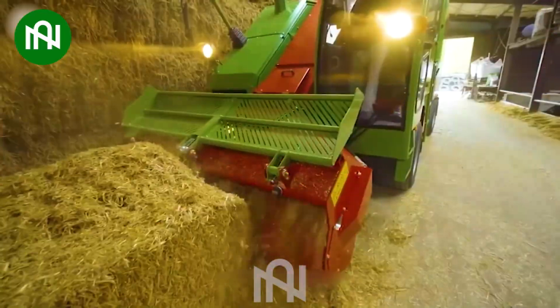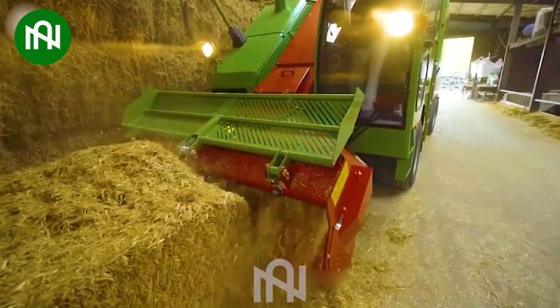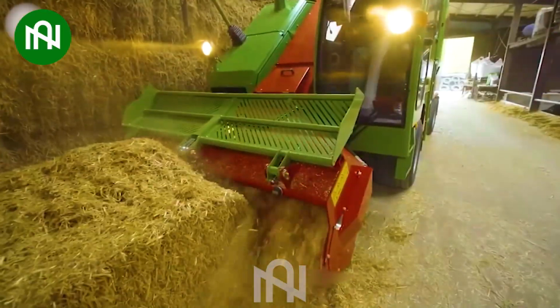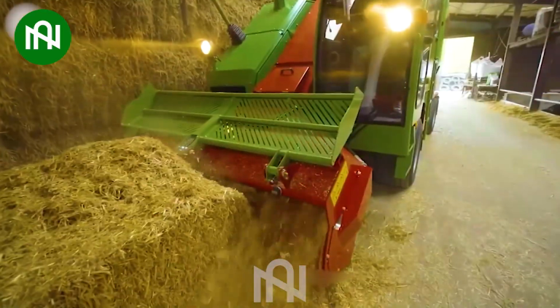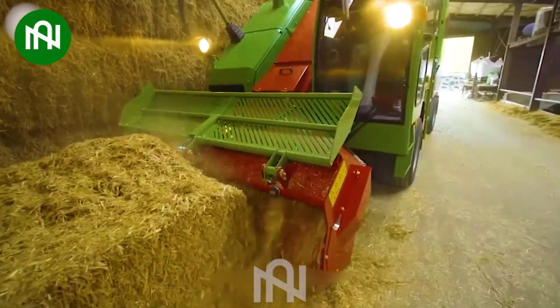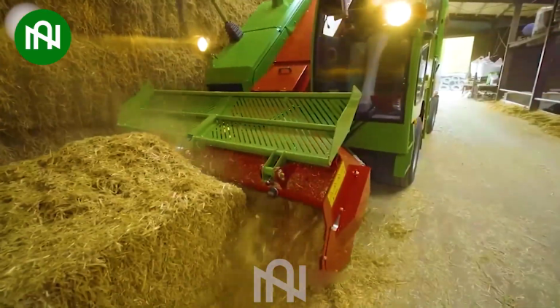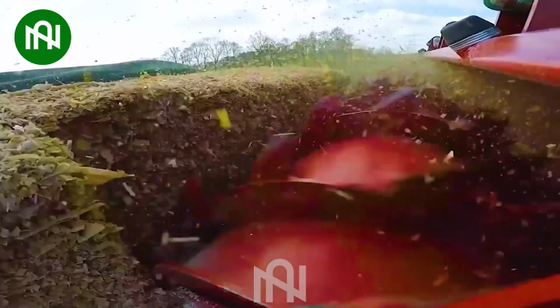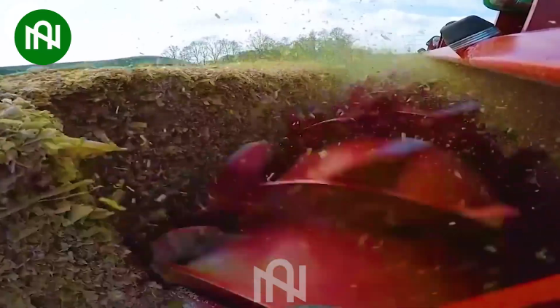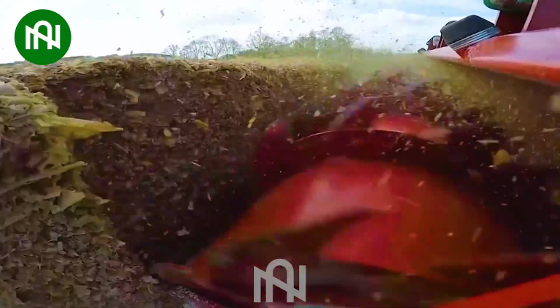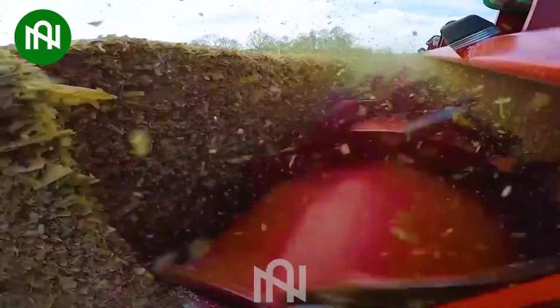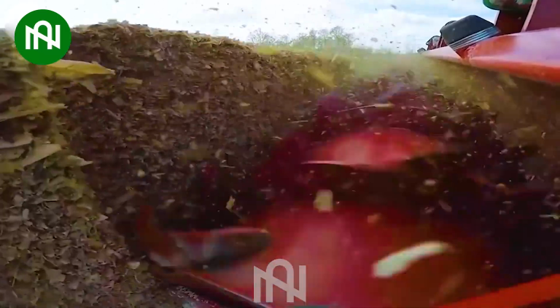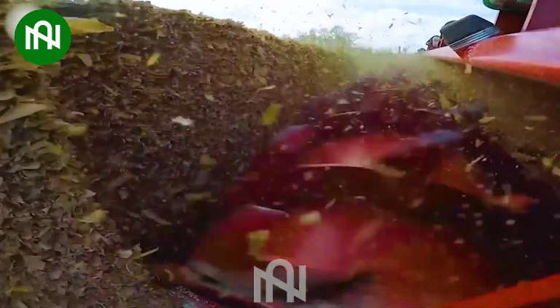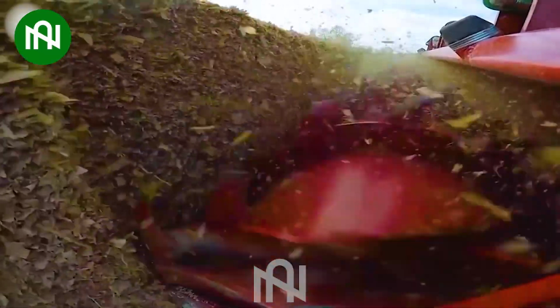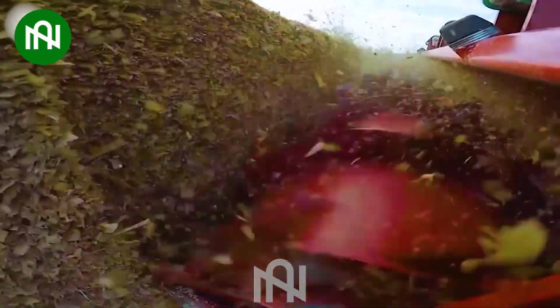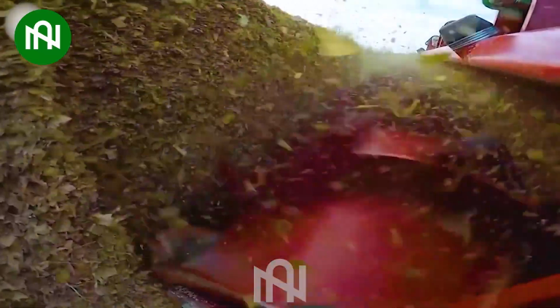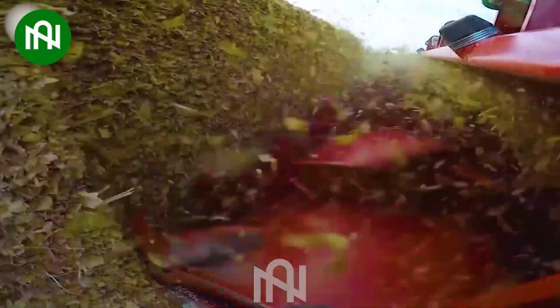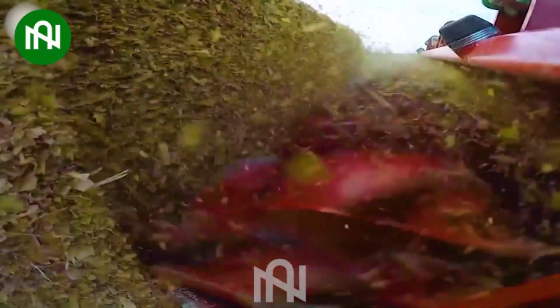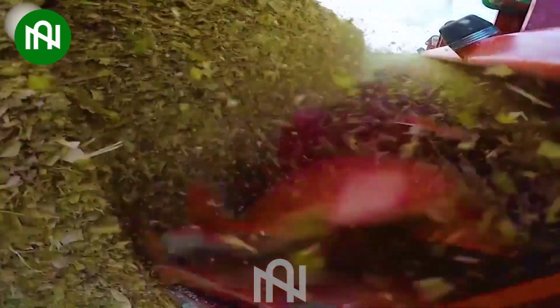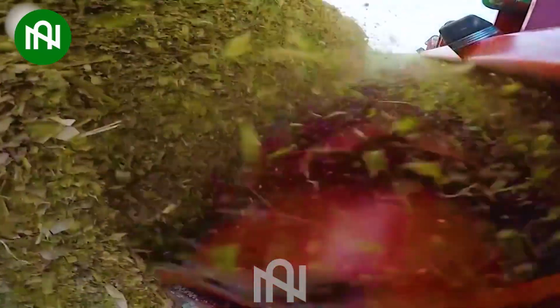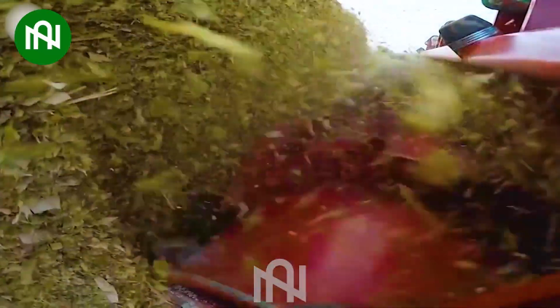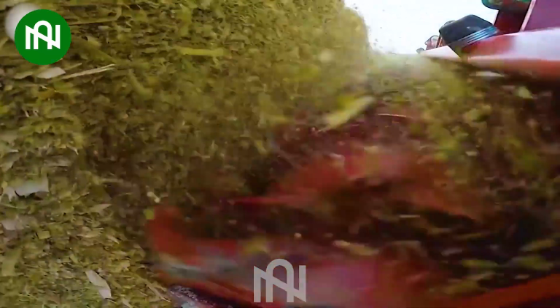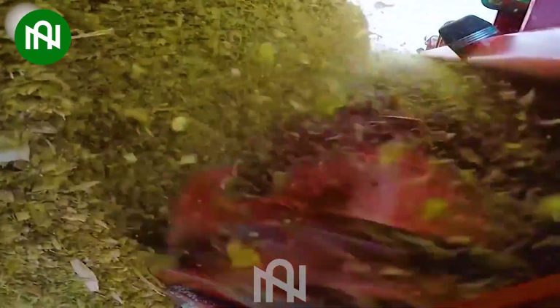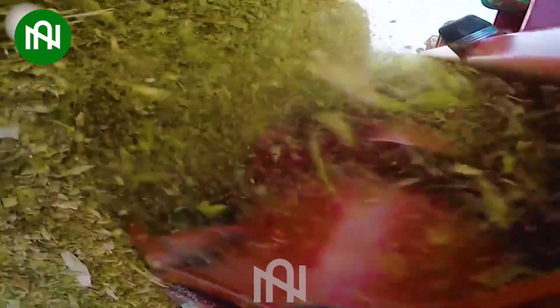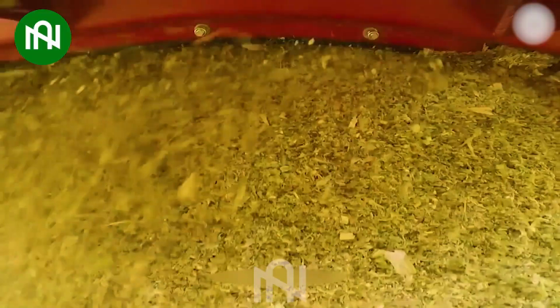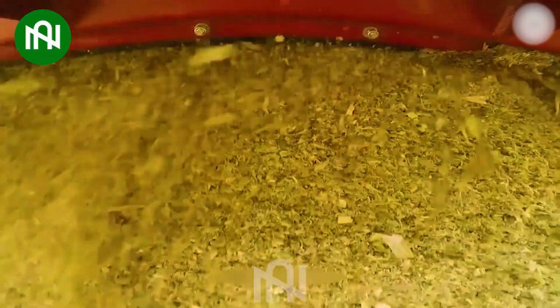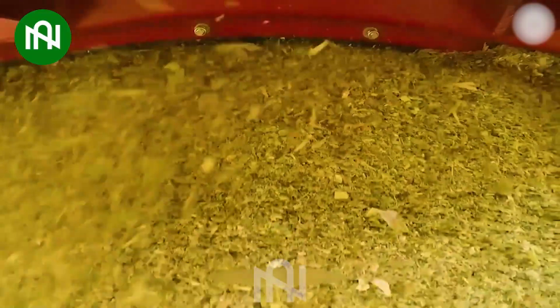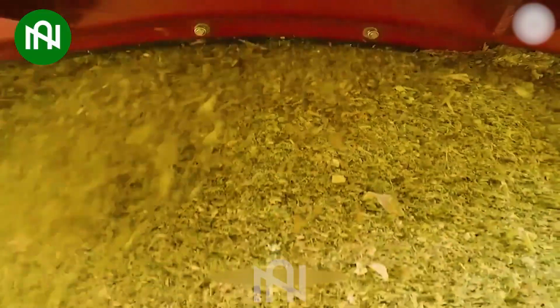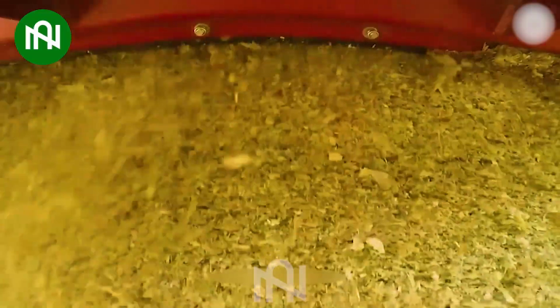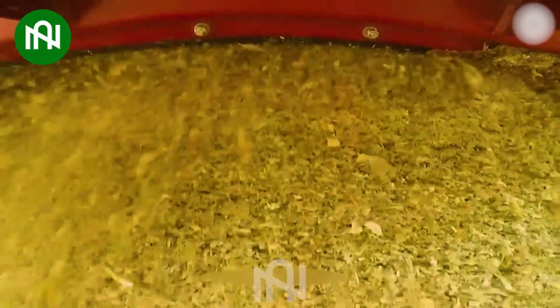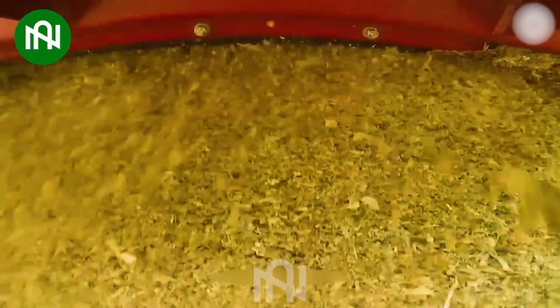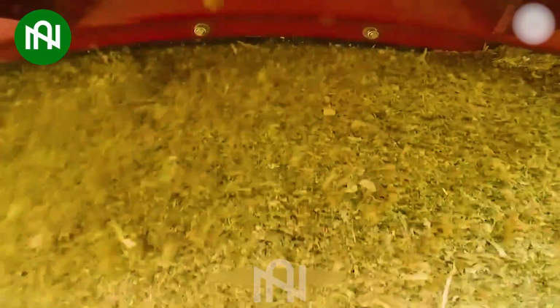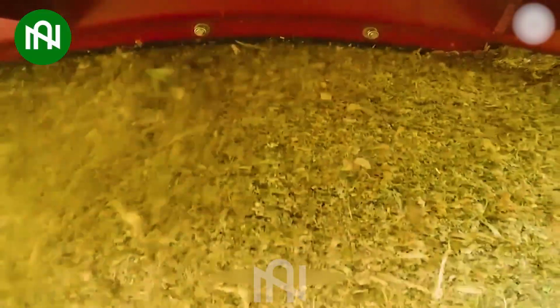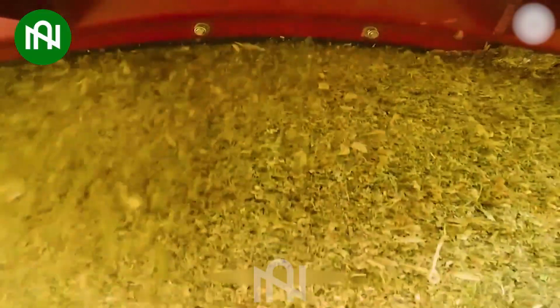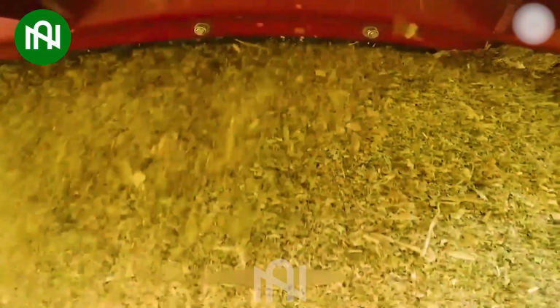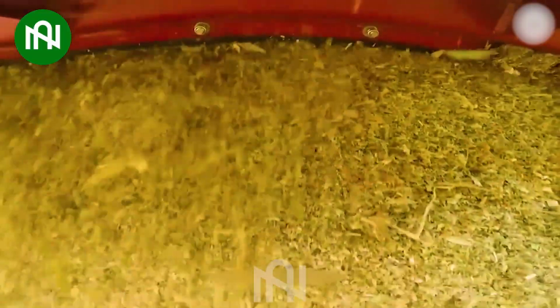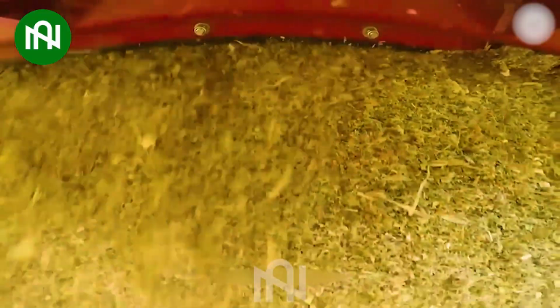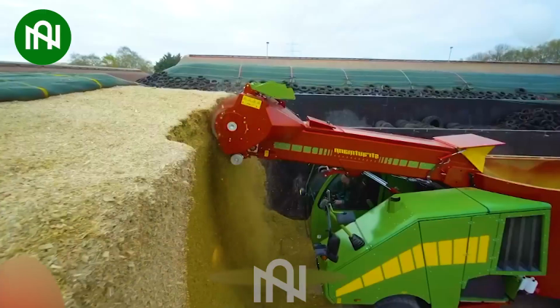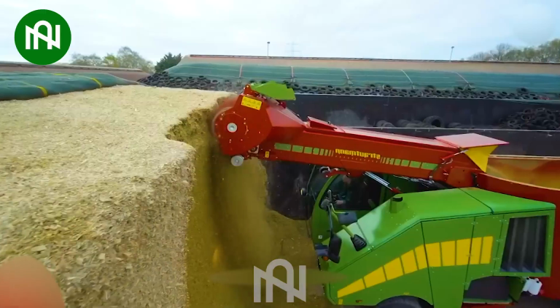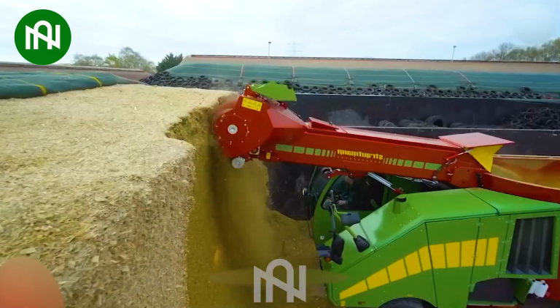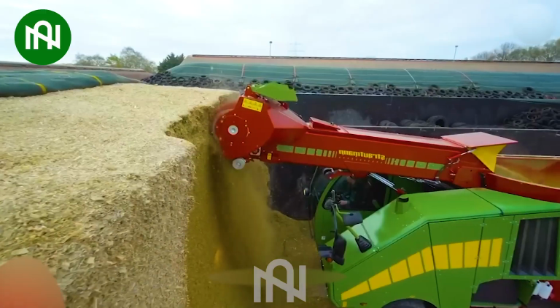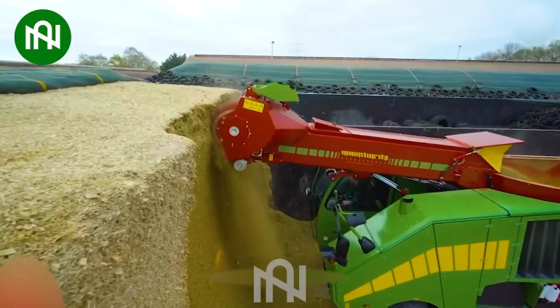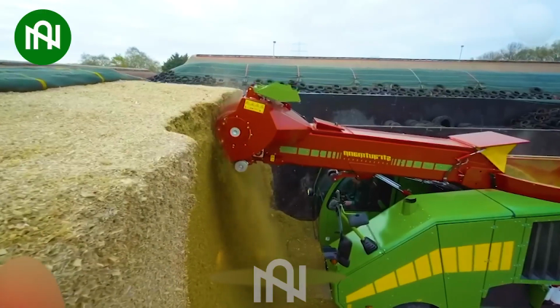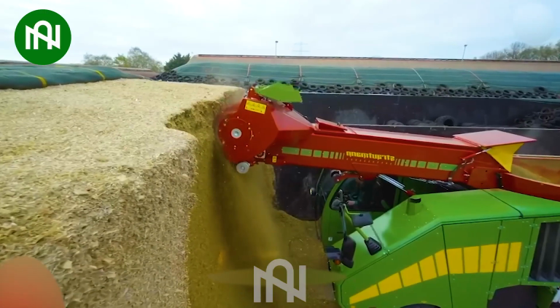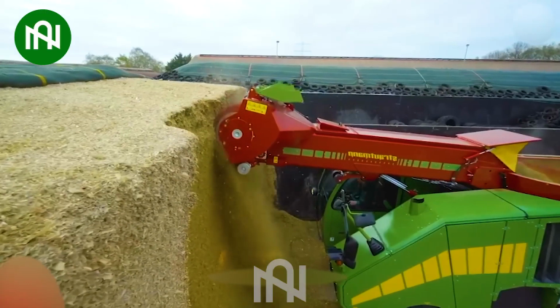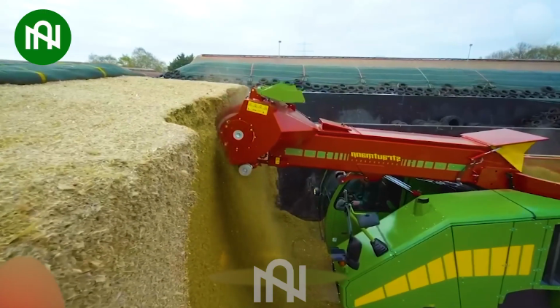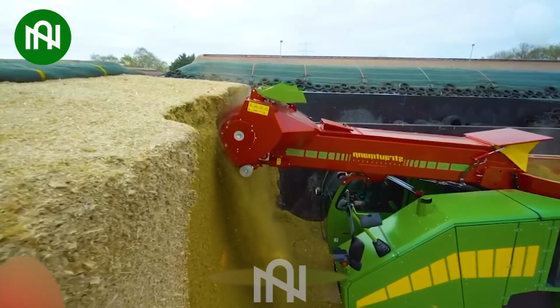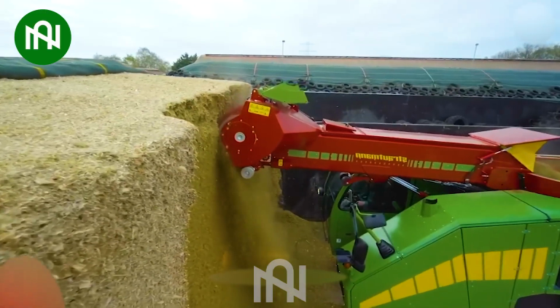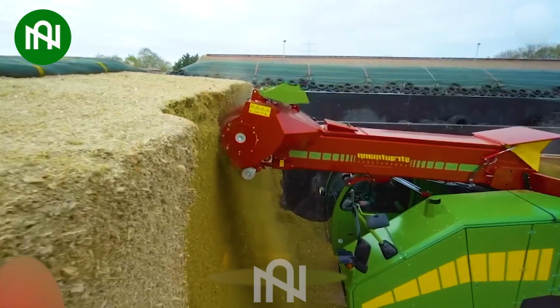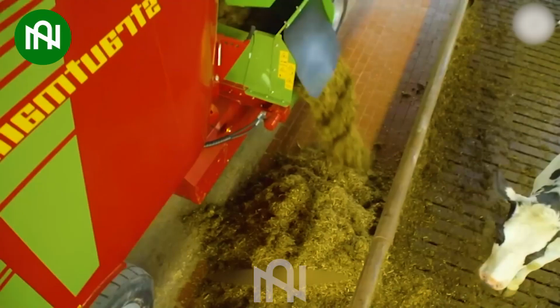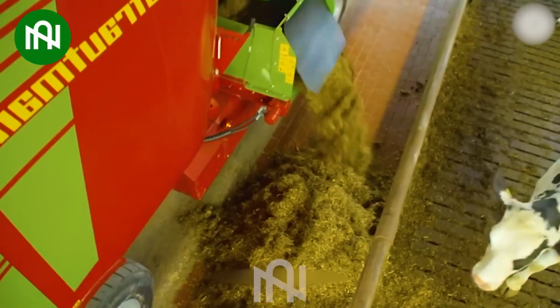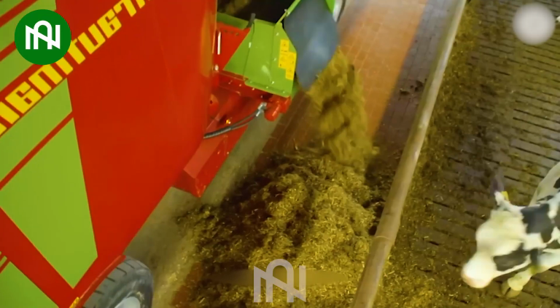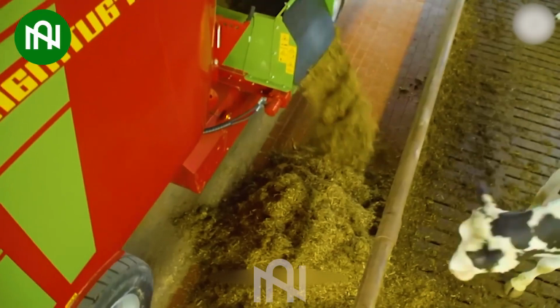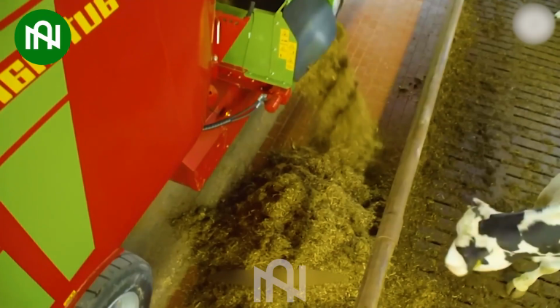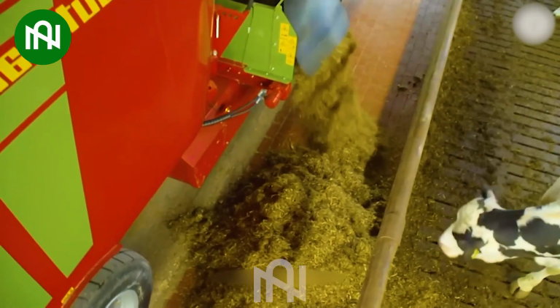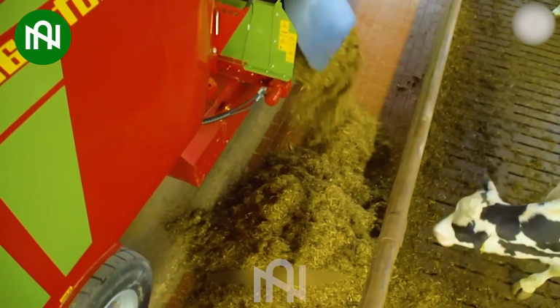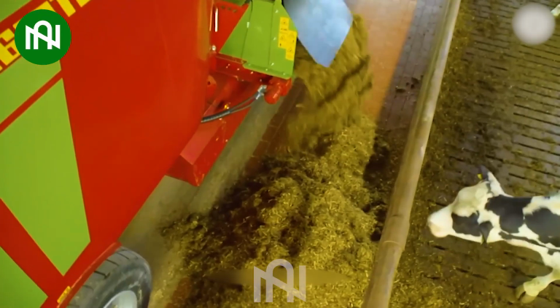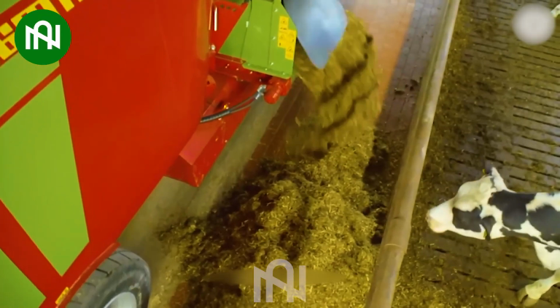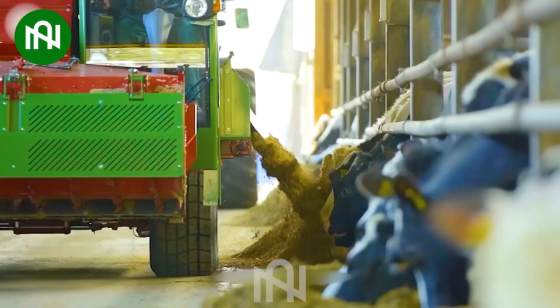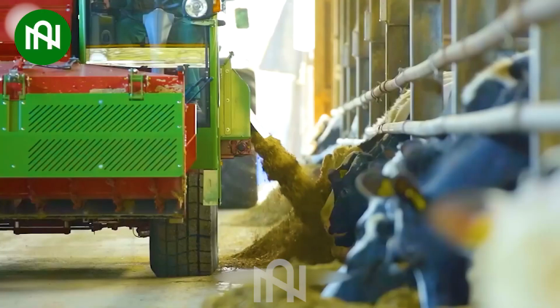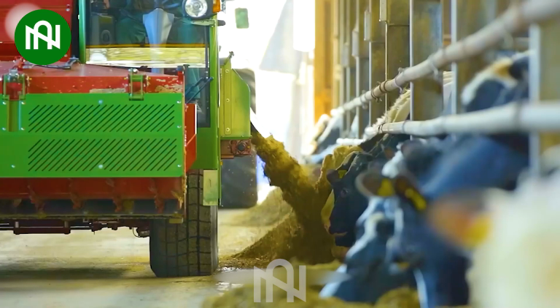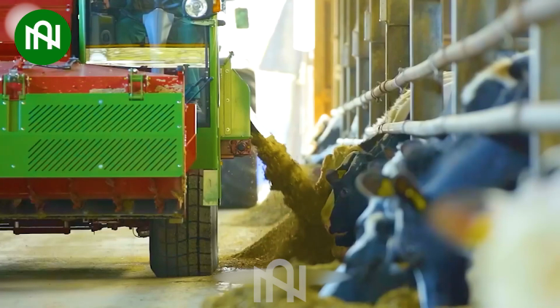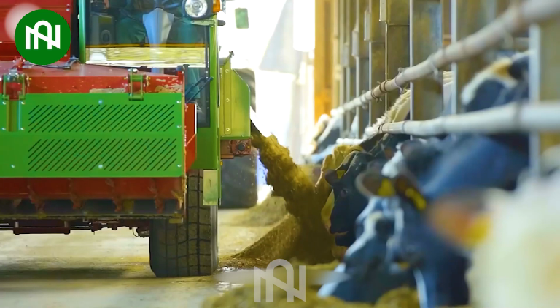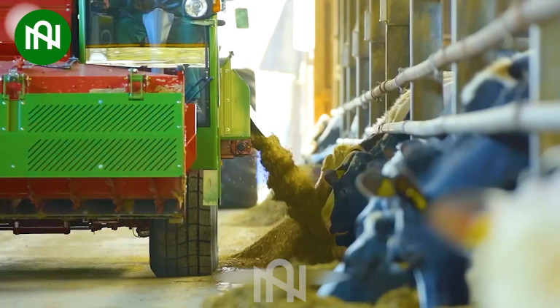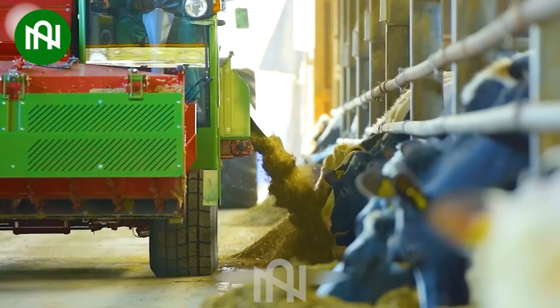This mixing and spreading machine is like a chef, preparing a delicious feast for the farm's hungry inhabitants.